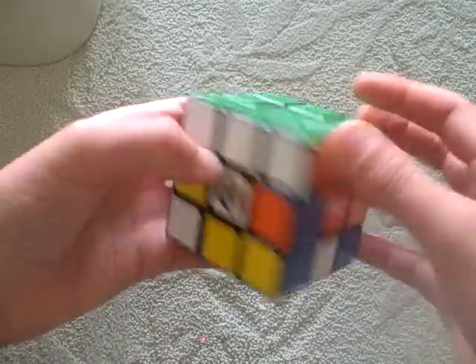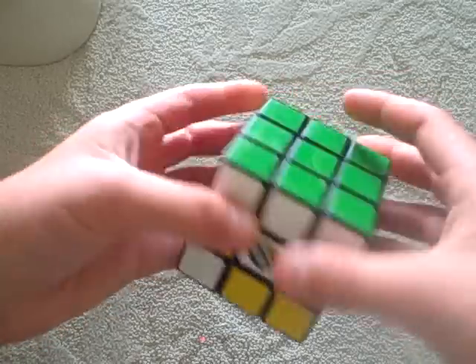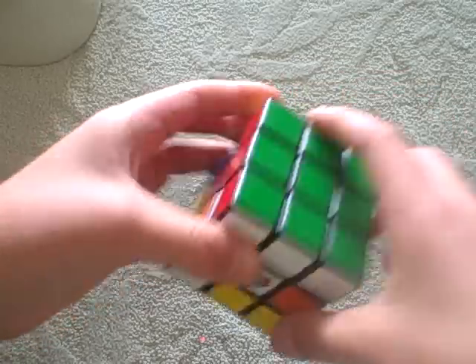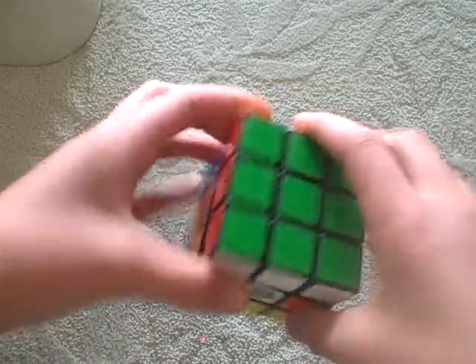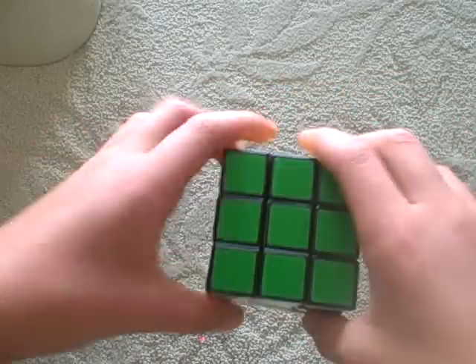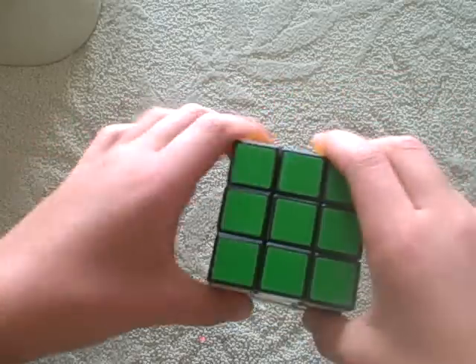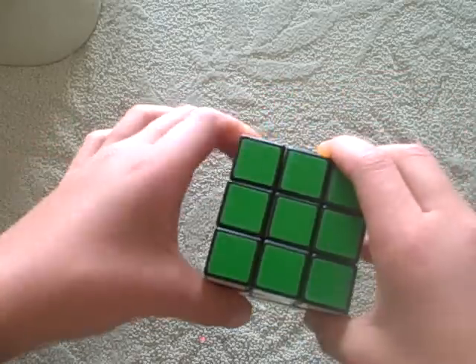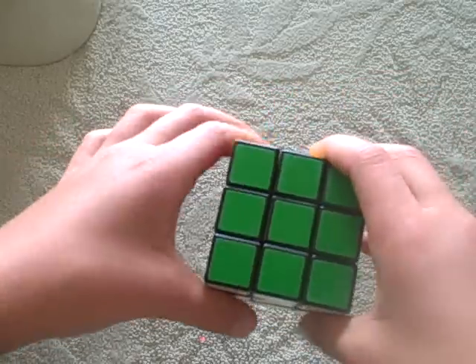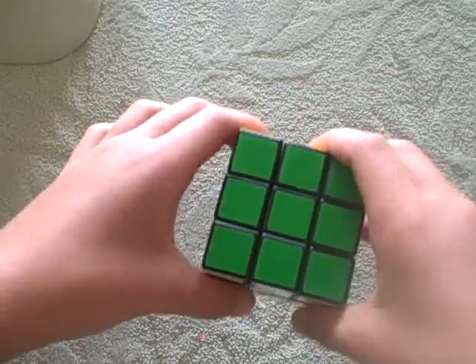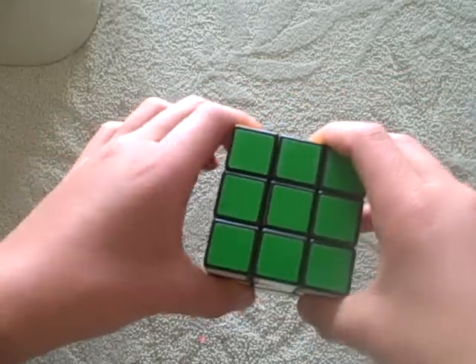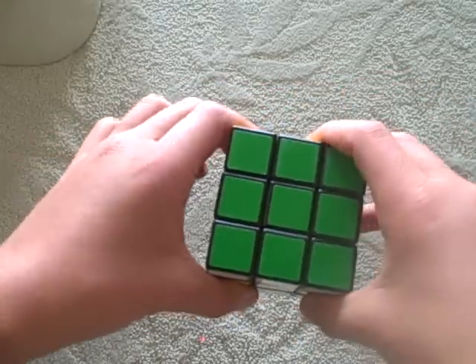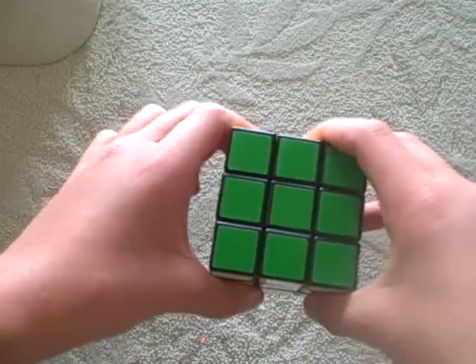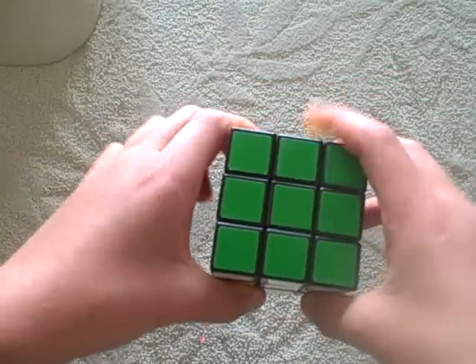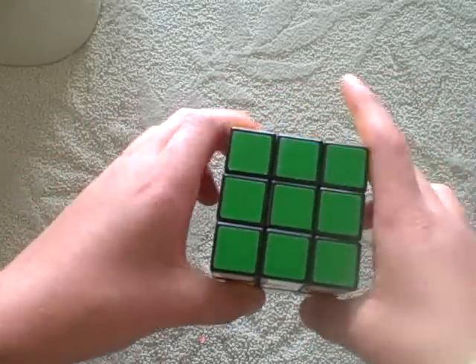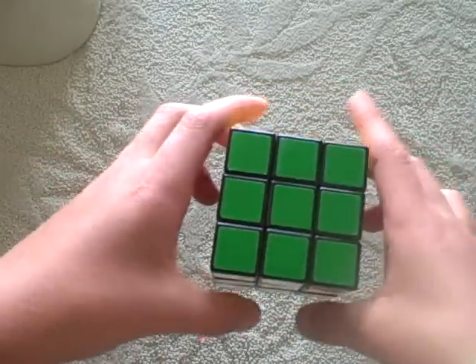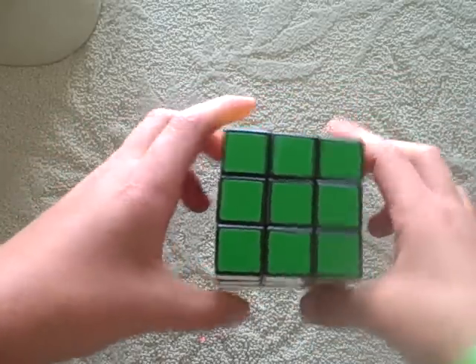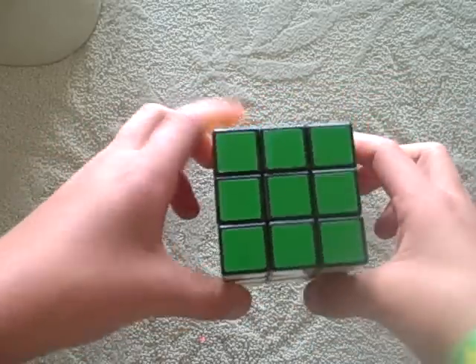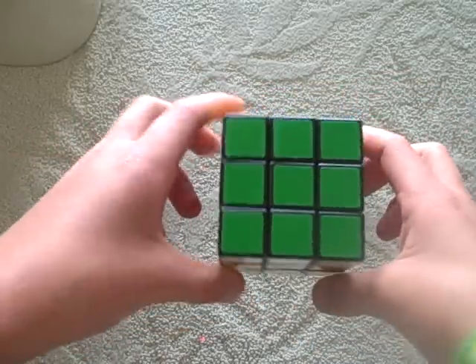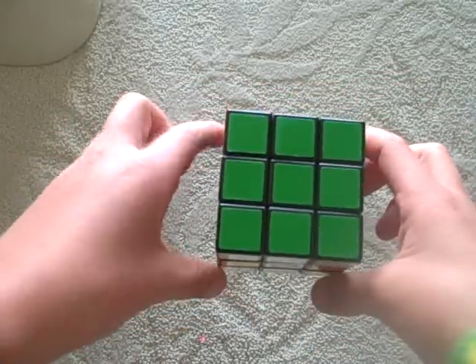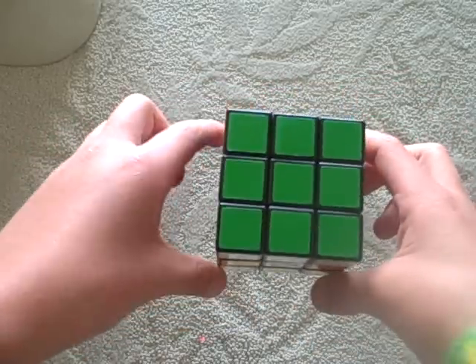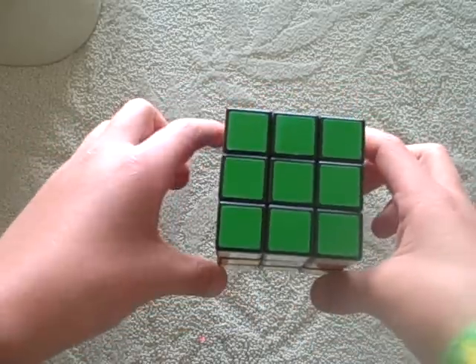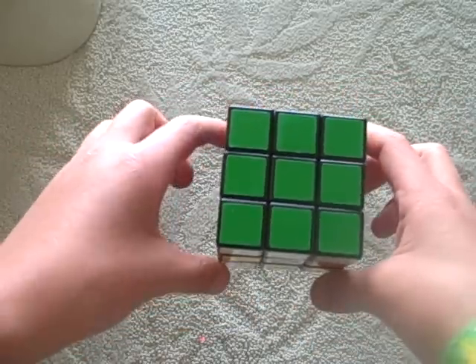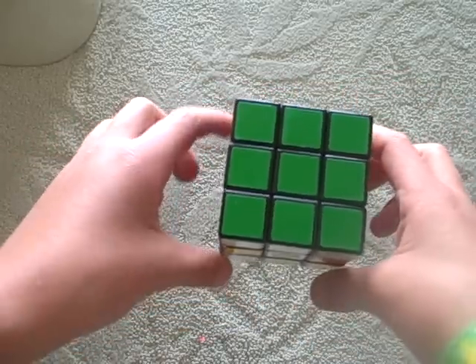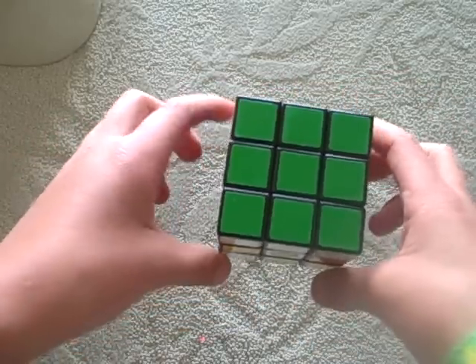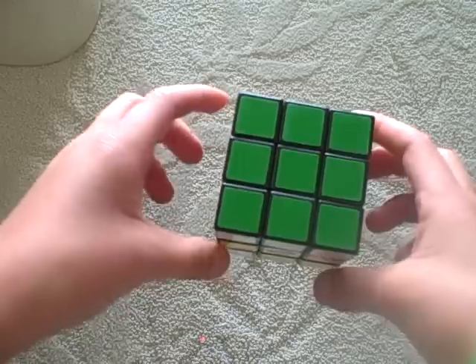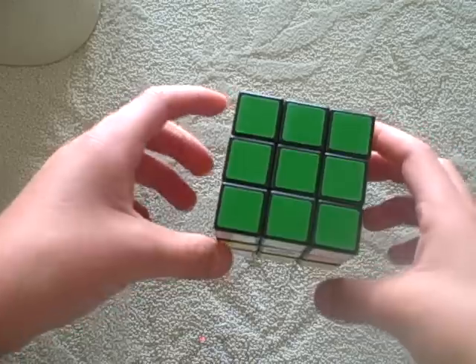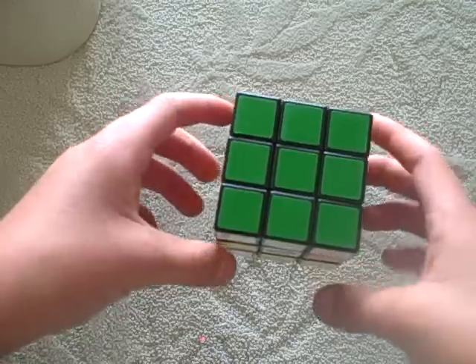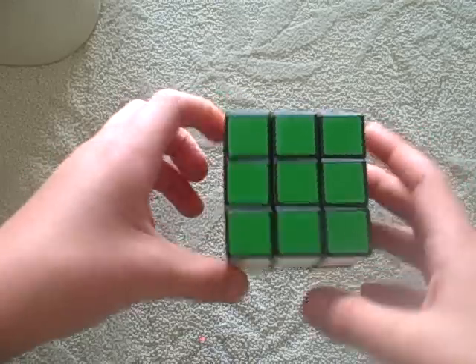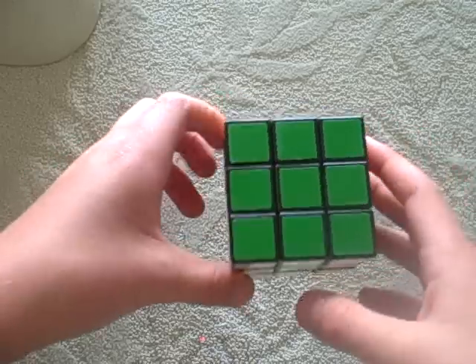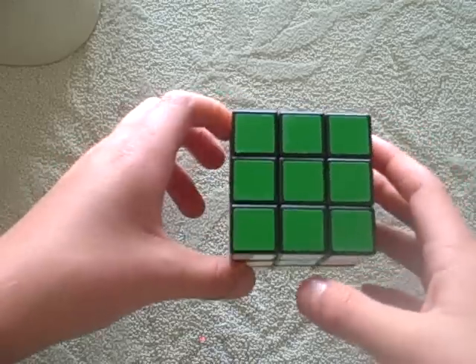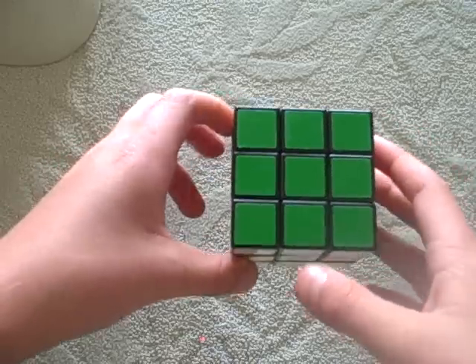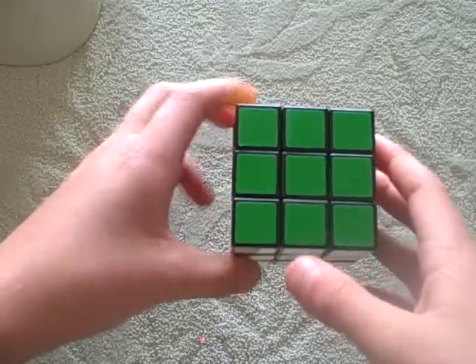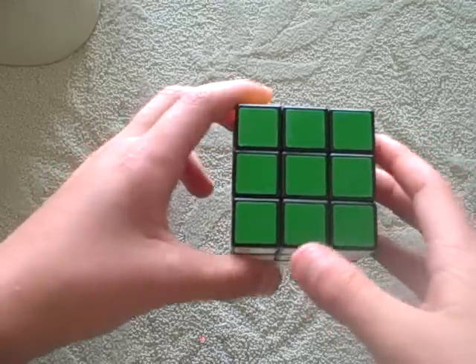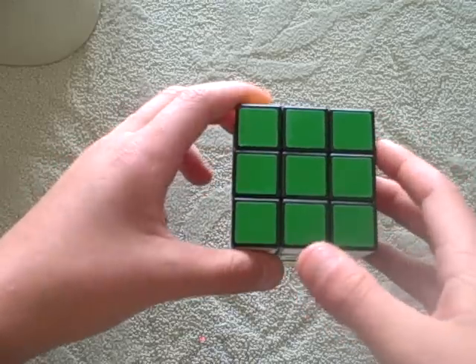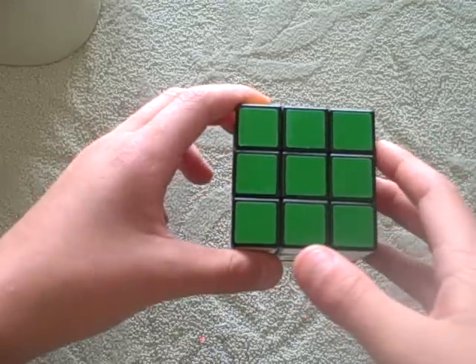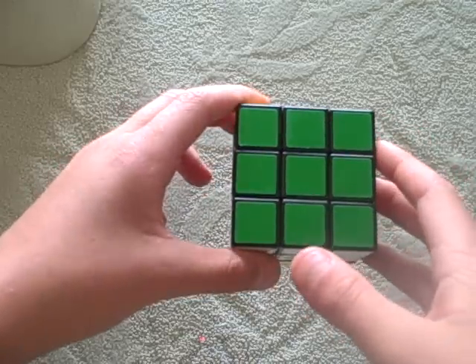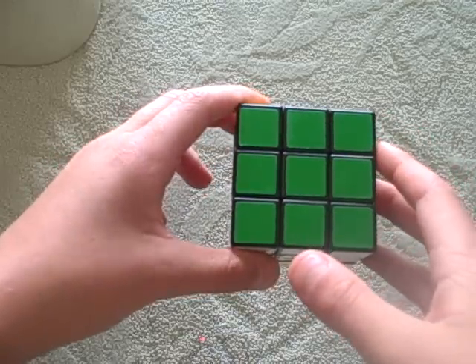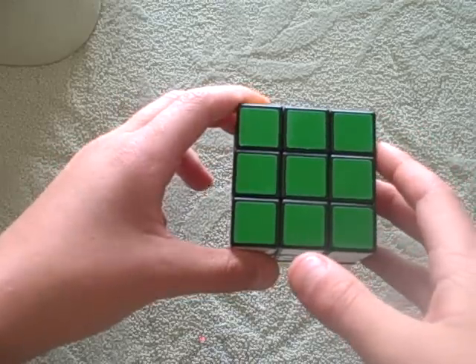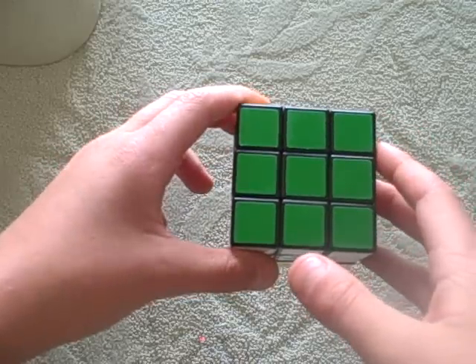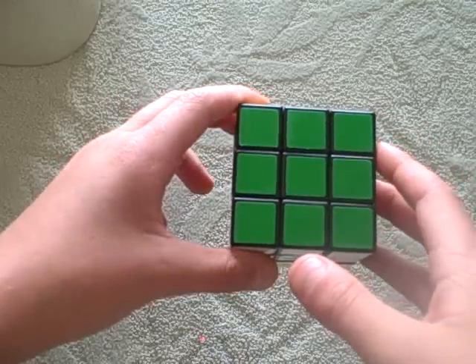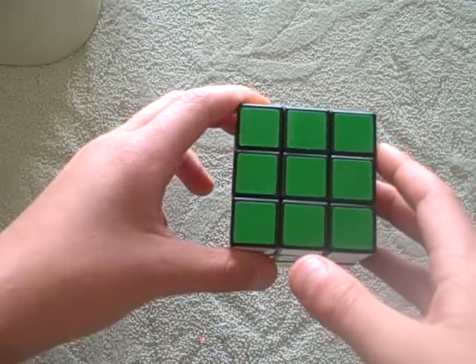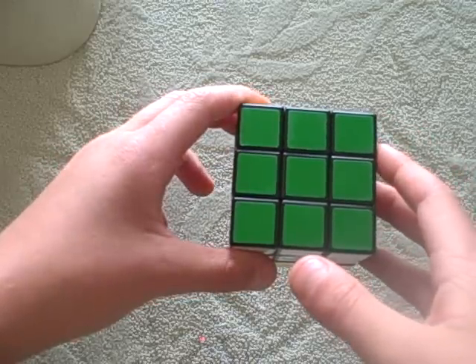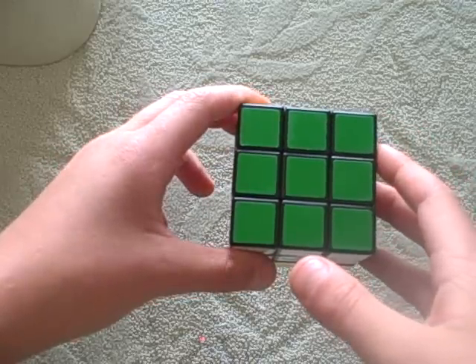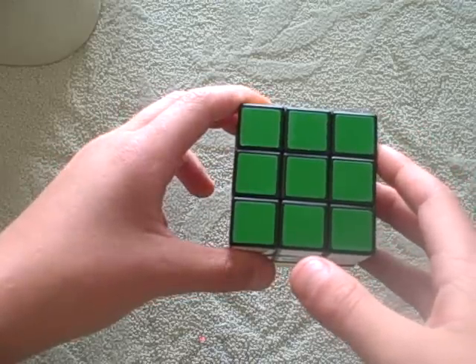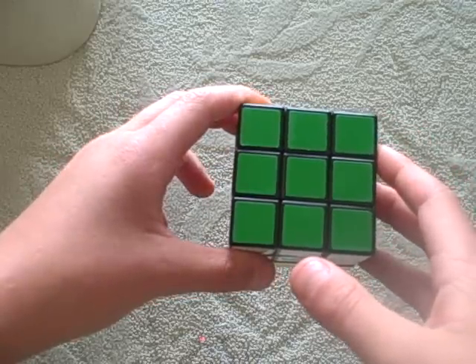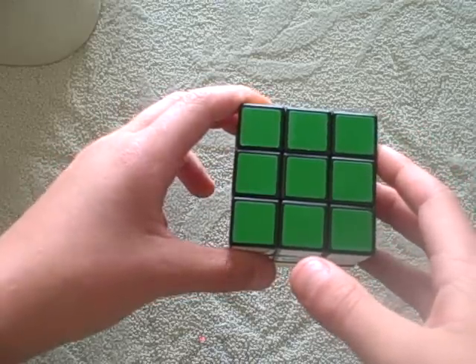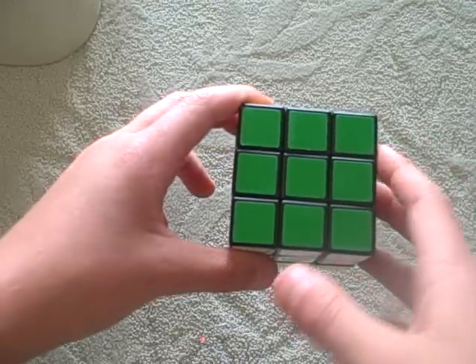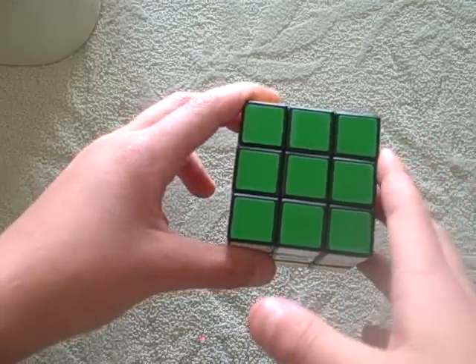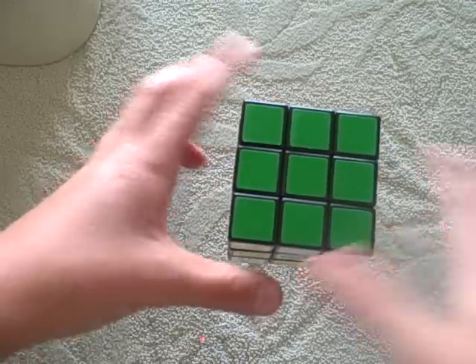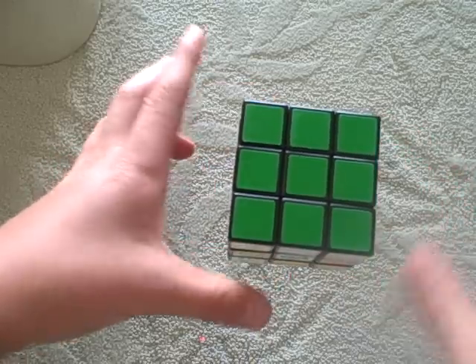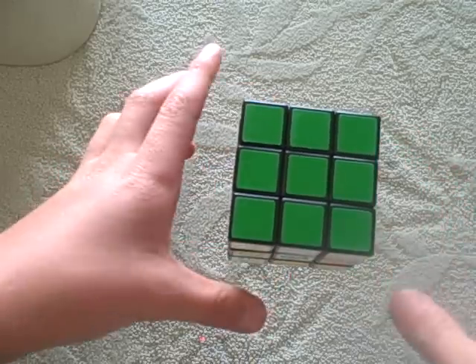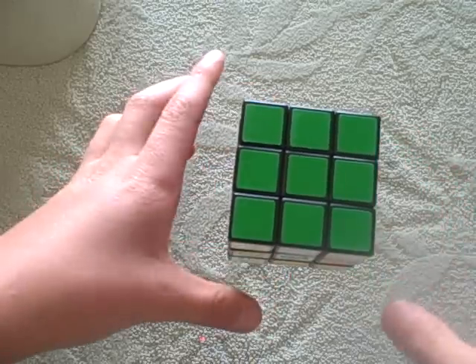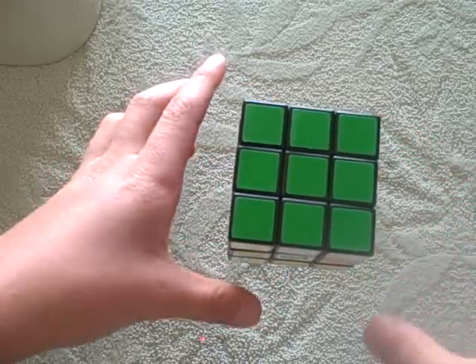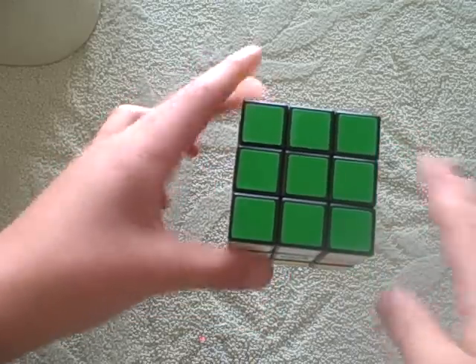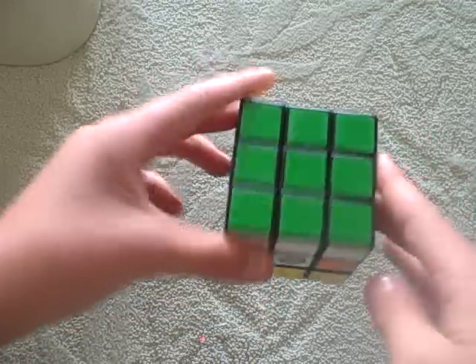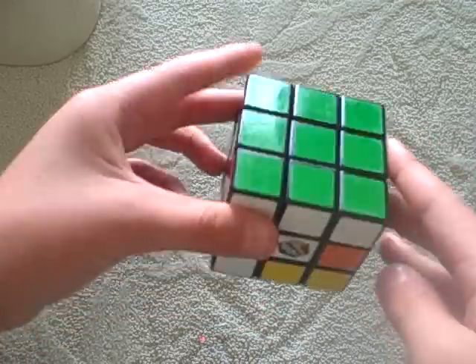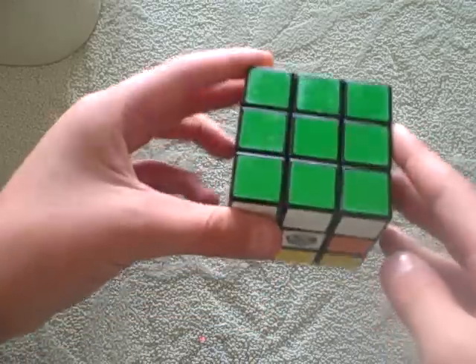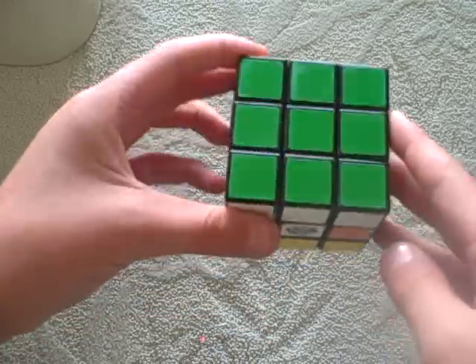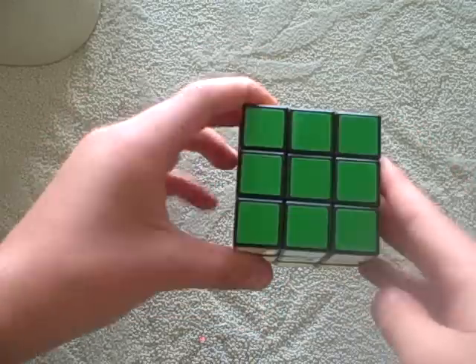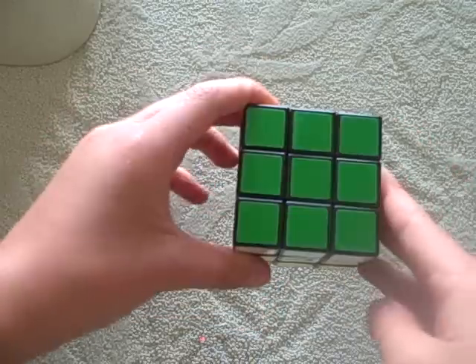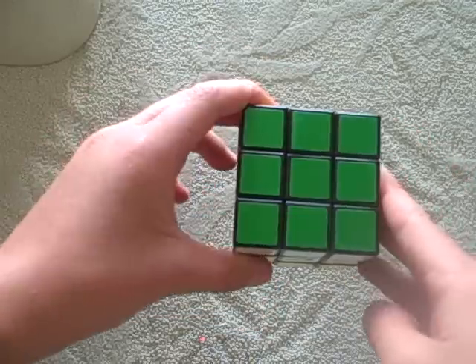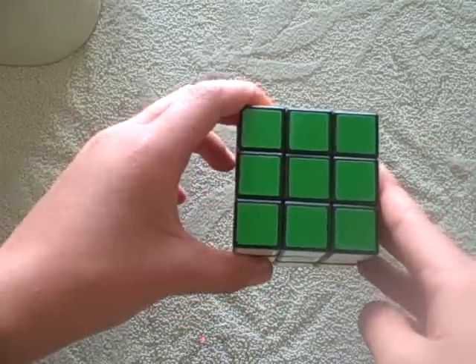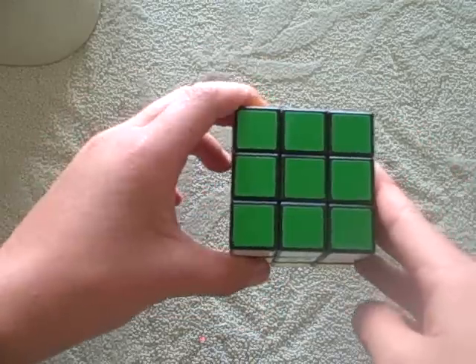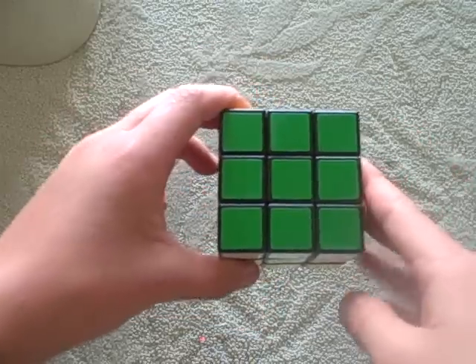Thank you very much. Now you should flip — actually, don't flip. Just leave it like that.